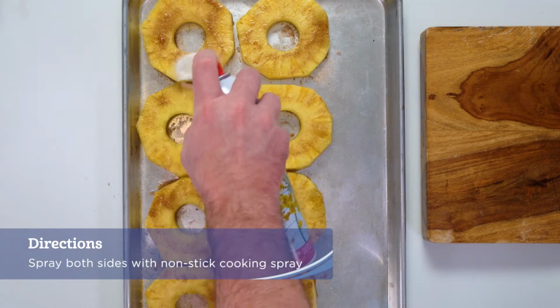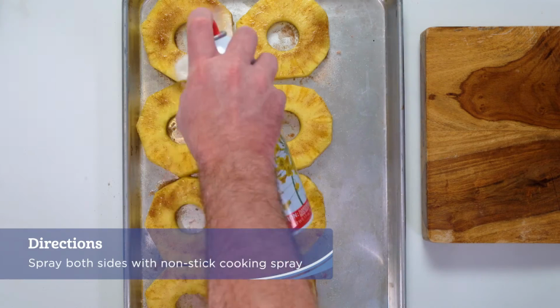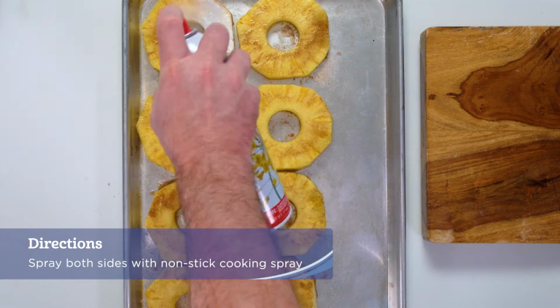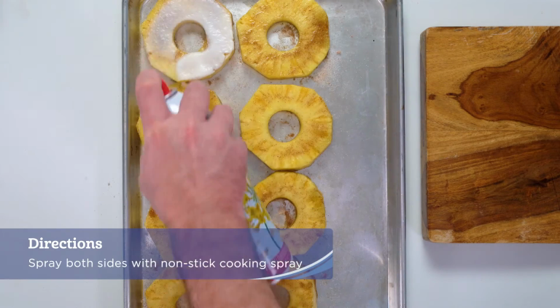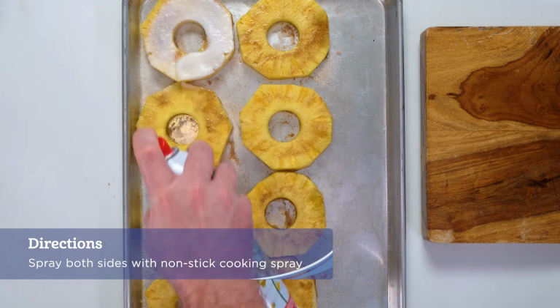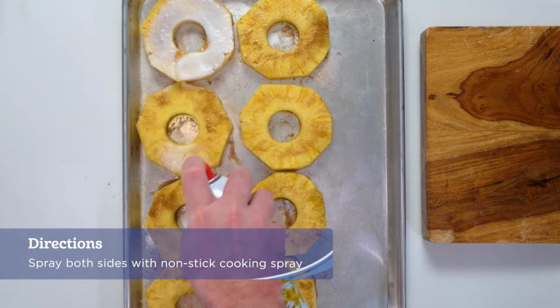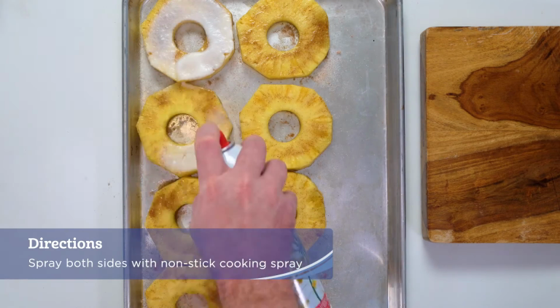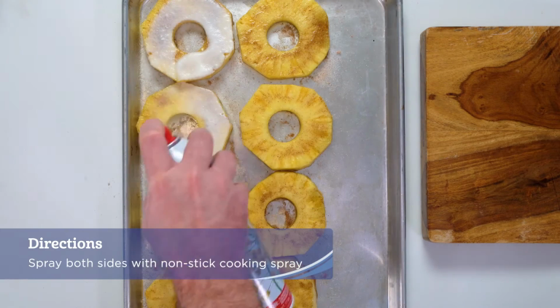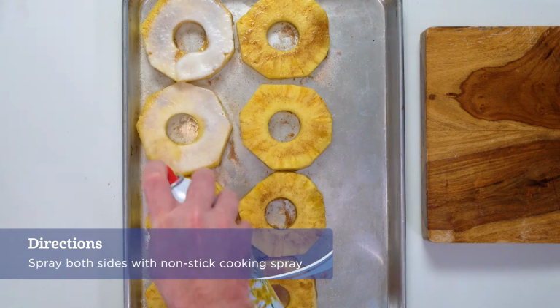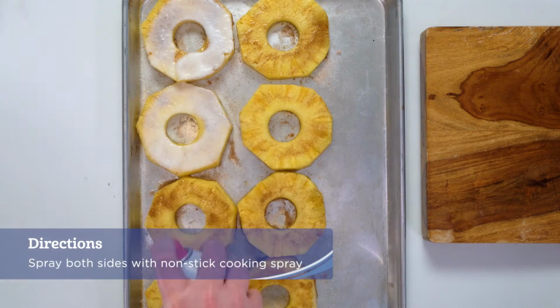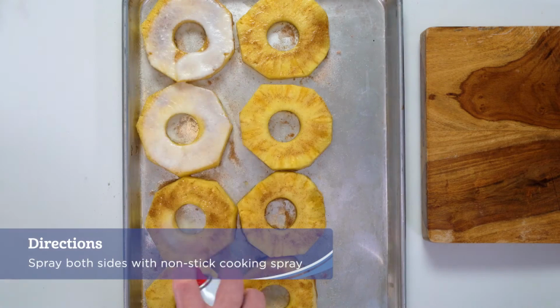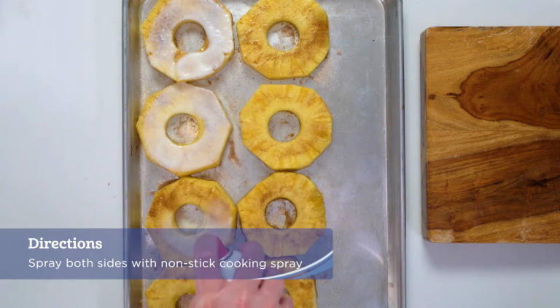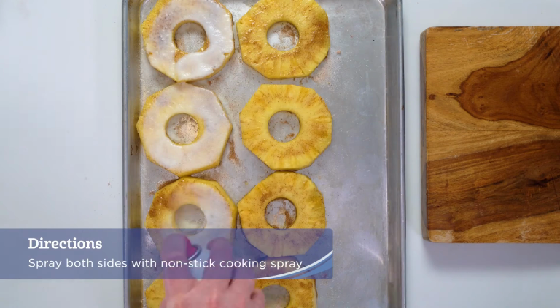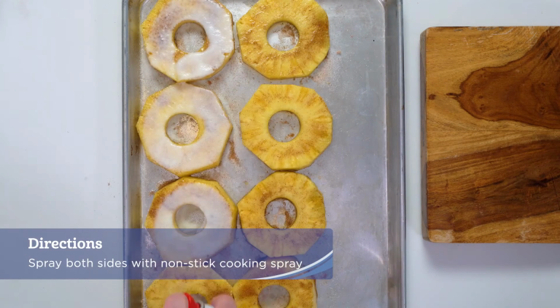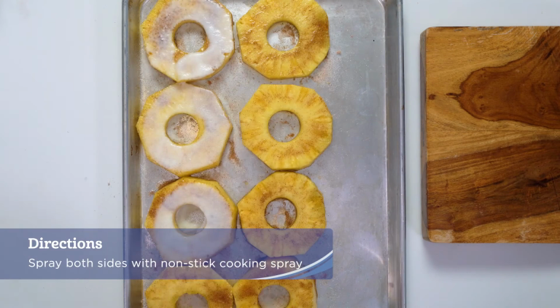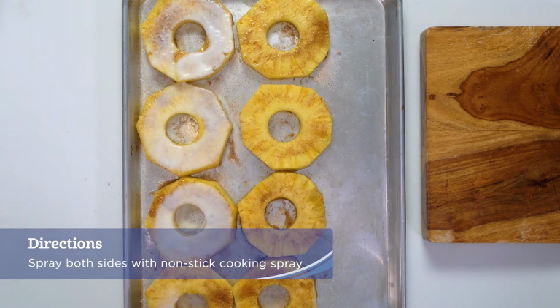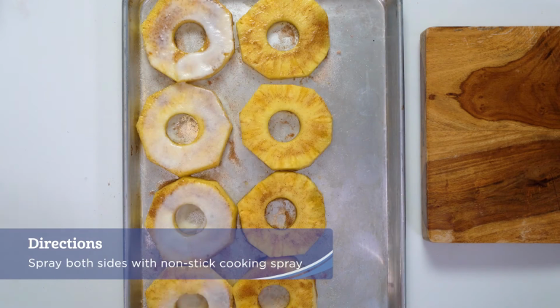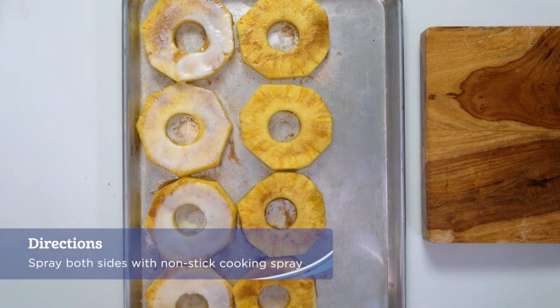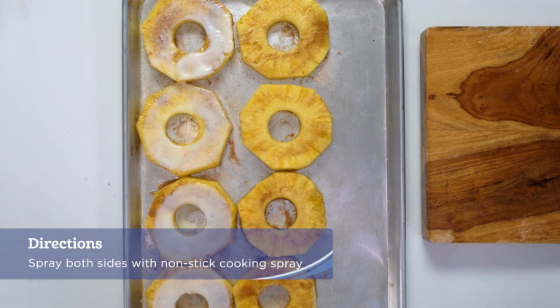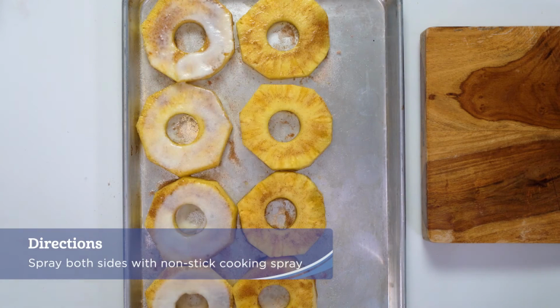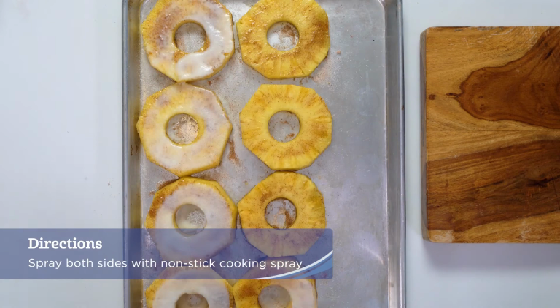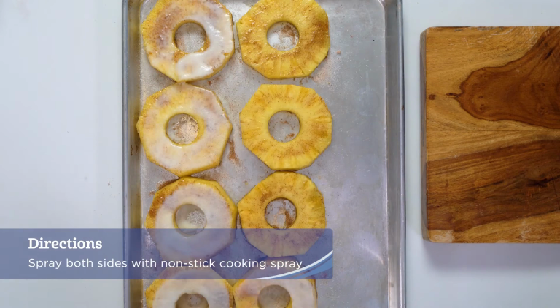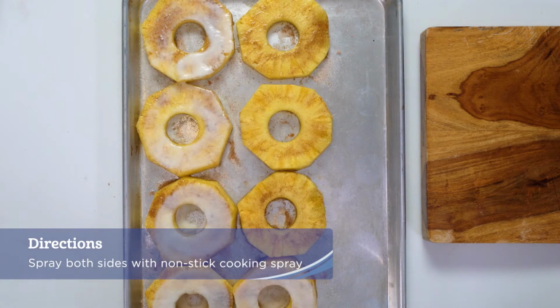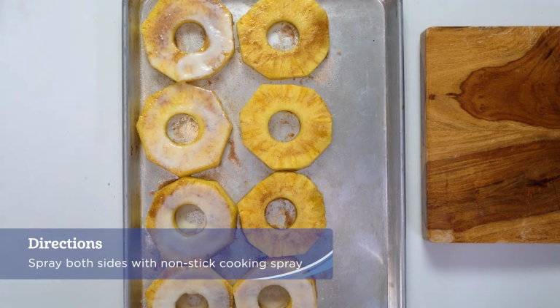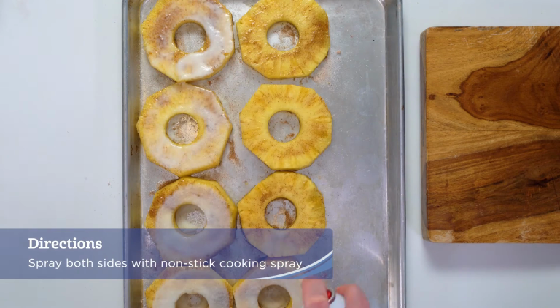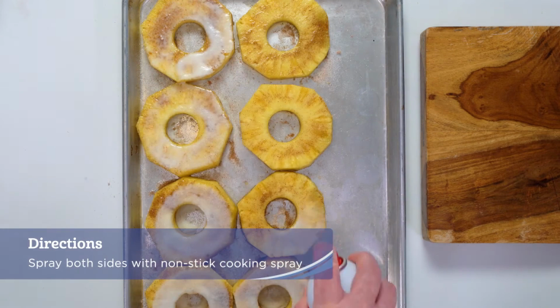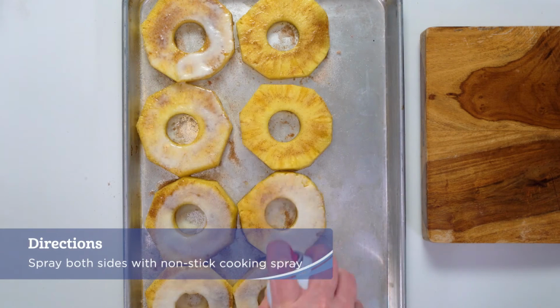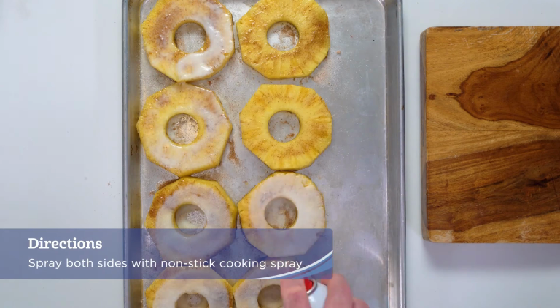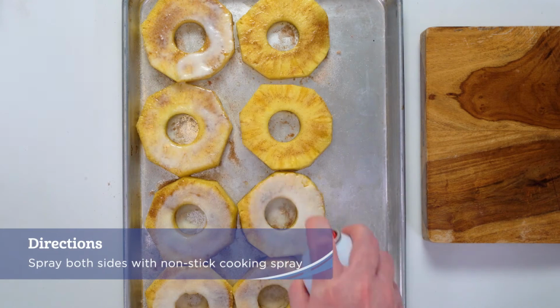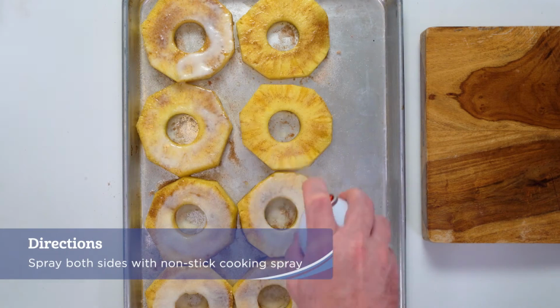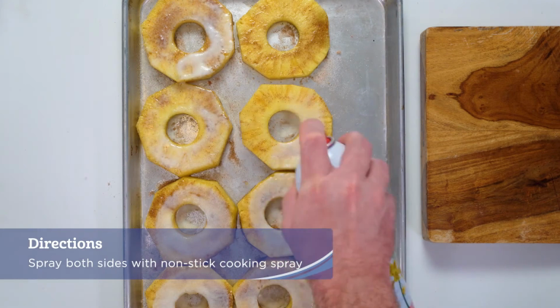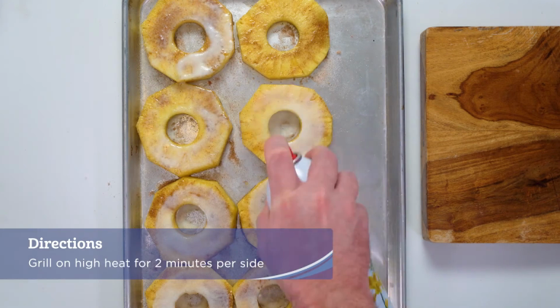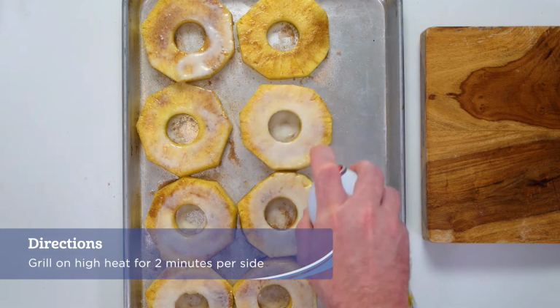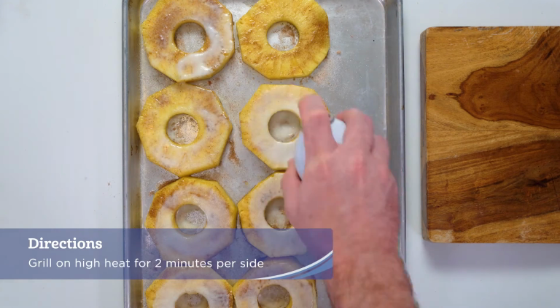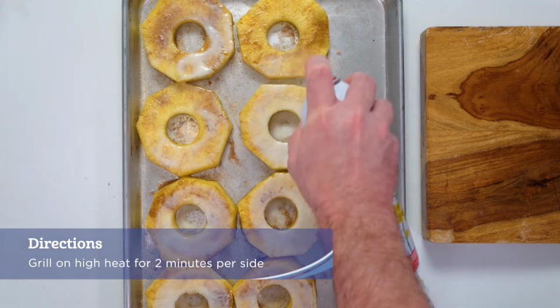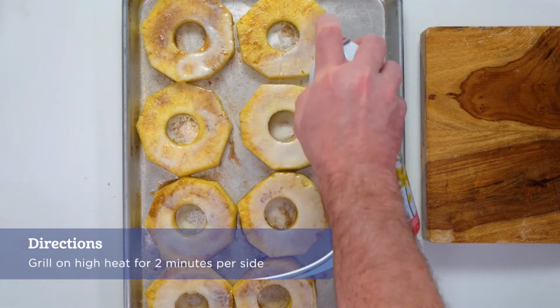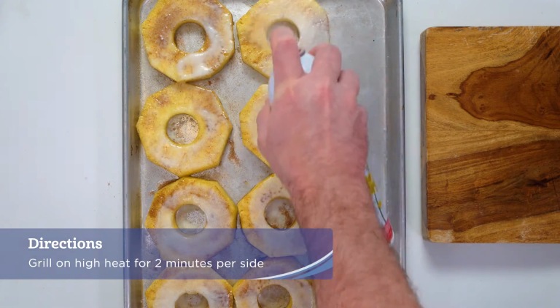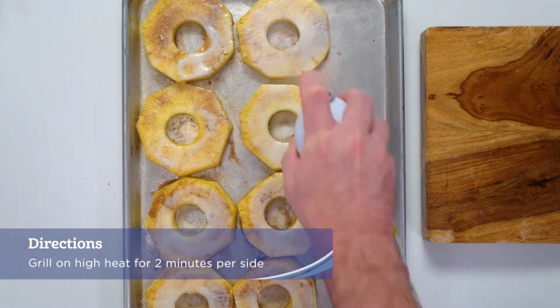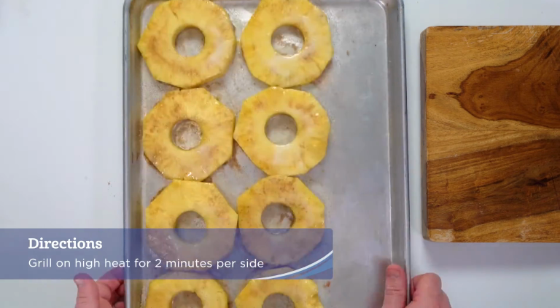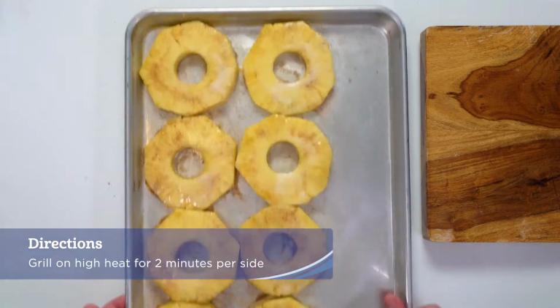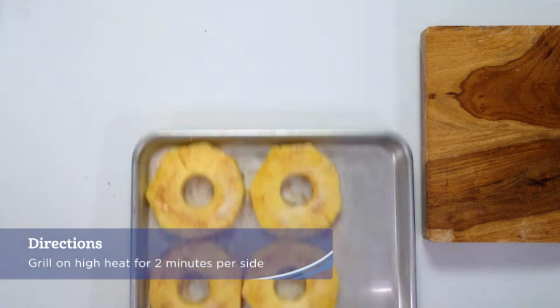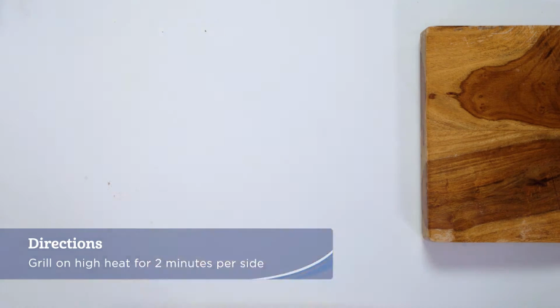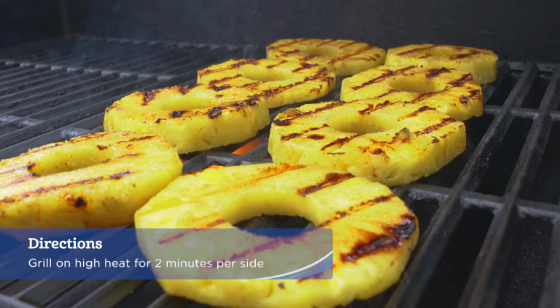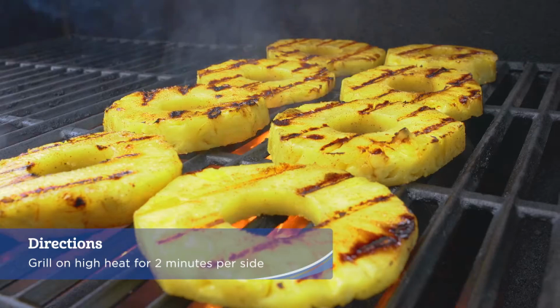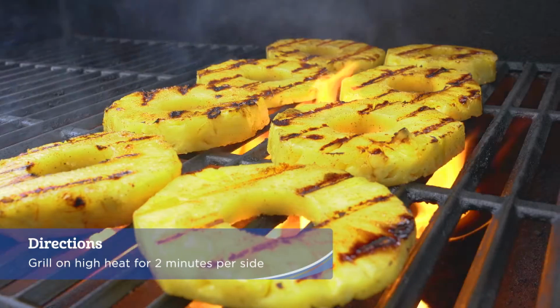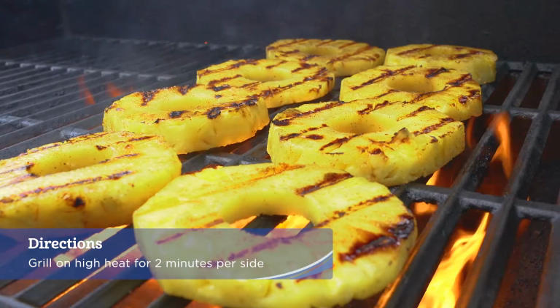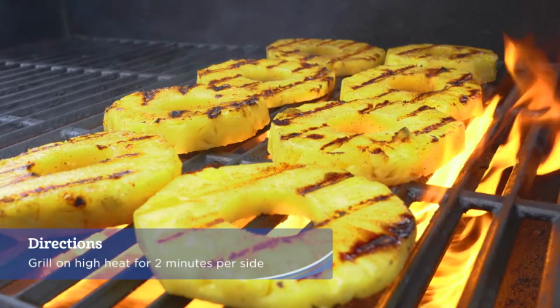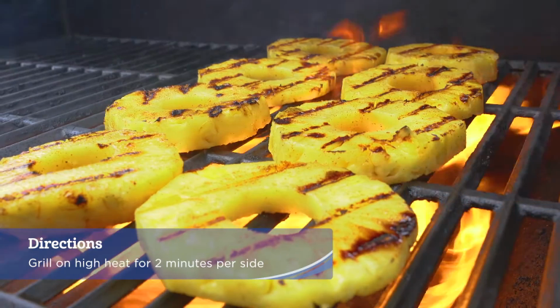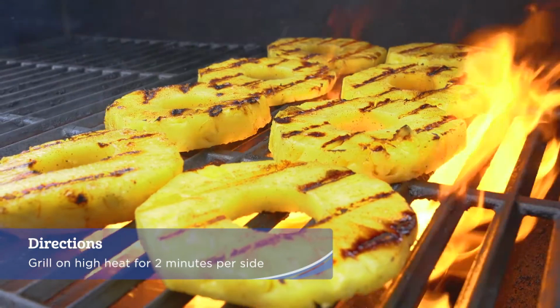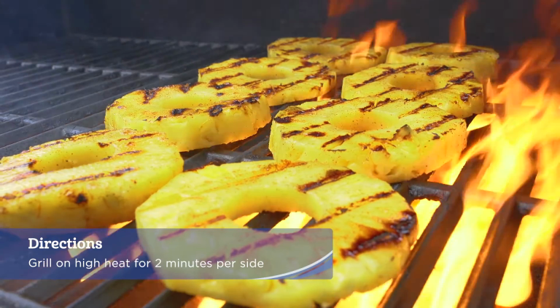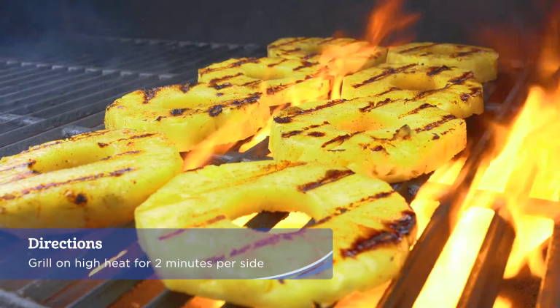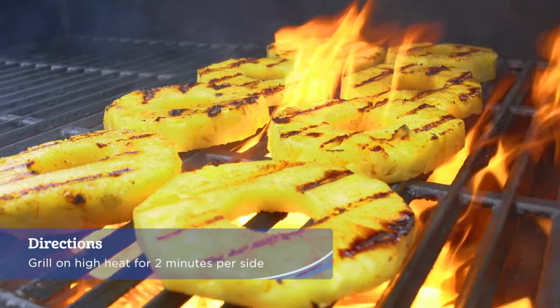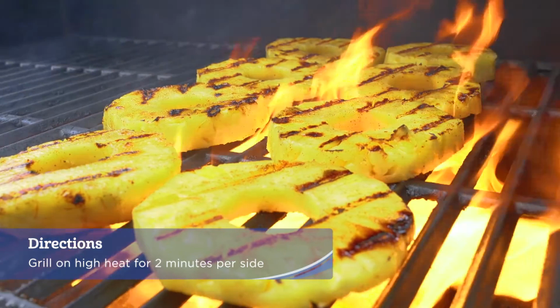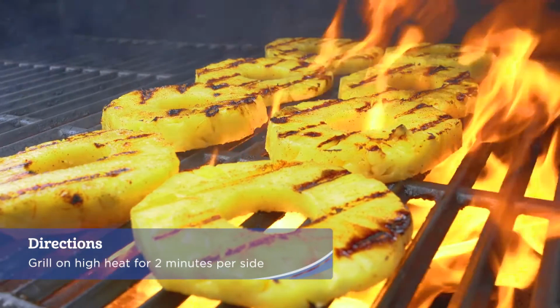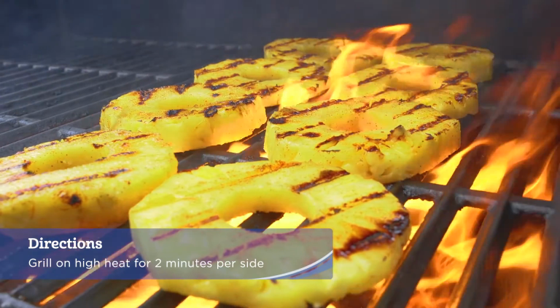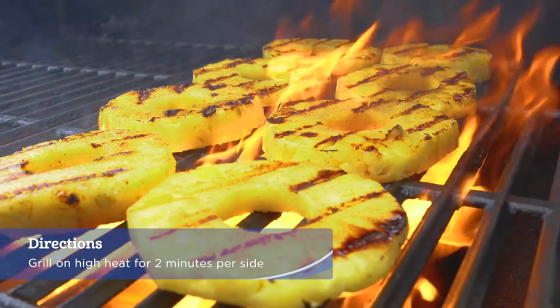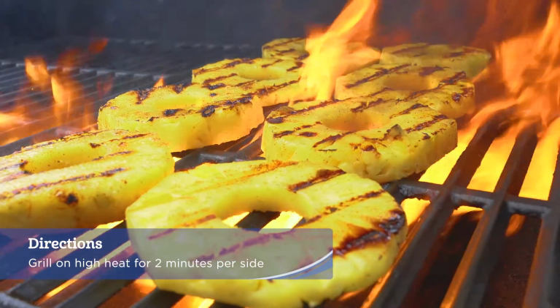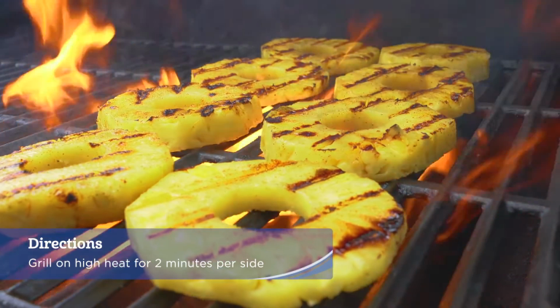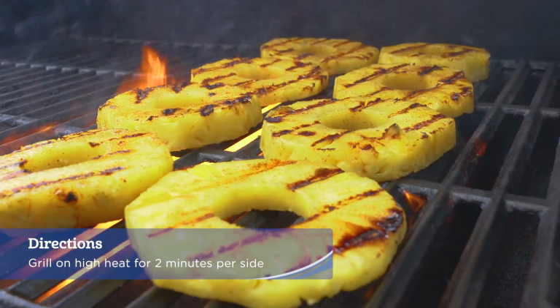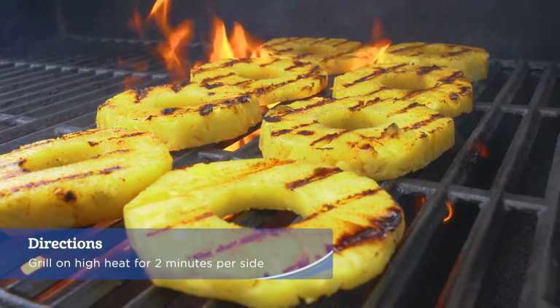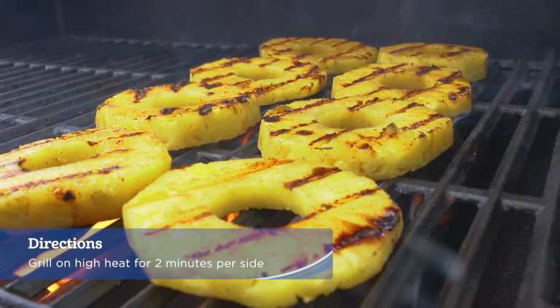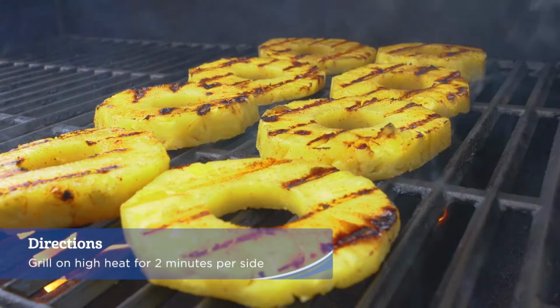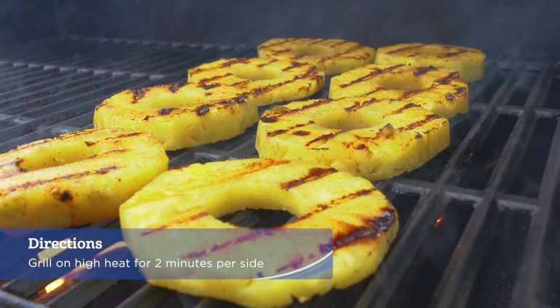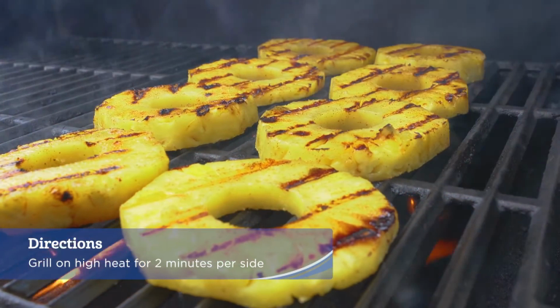Spray both sides of the pineapple rings with nonstick cooking spray and grill on high heat for two minutes per side until lightly charred.